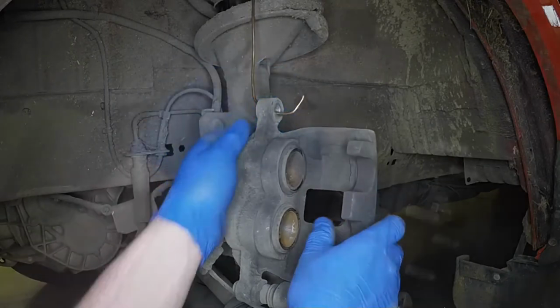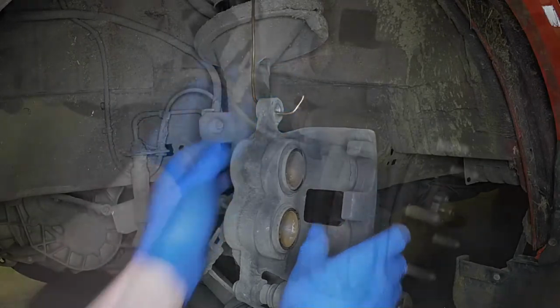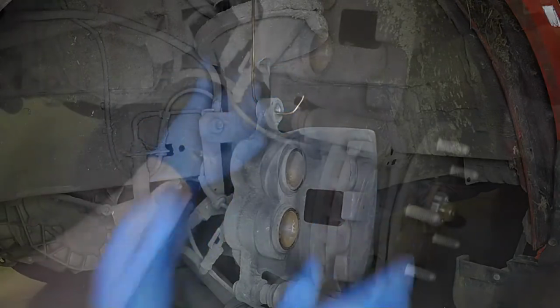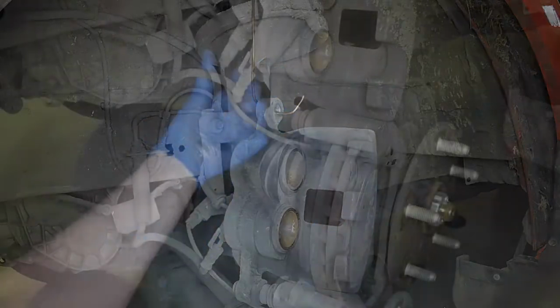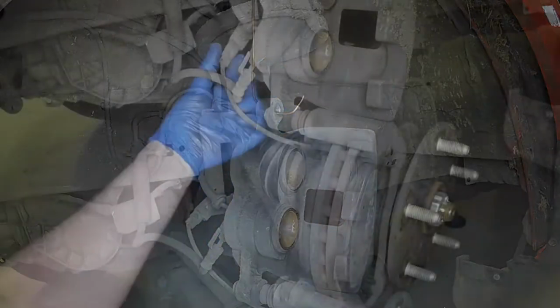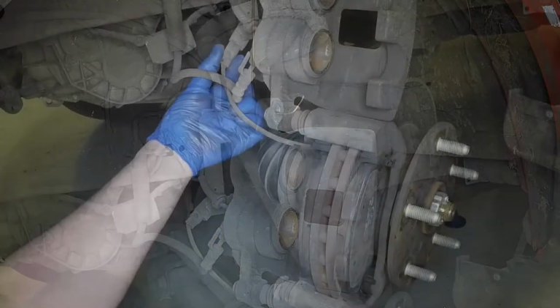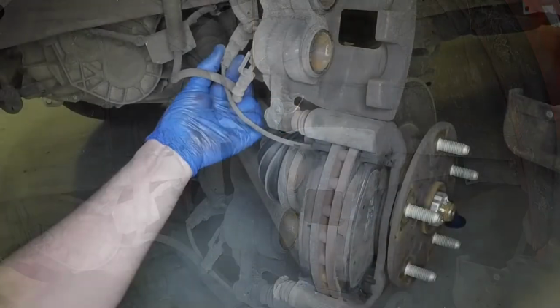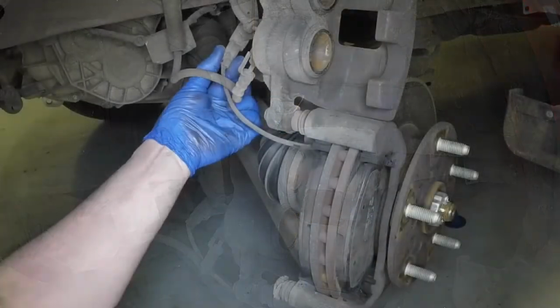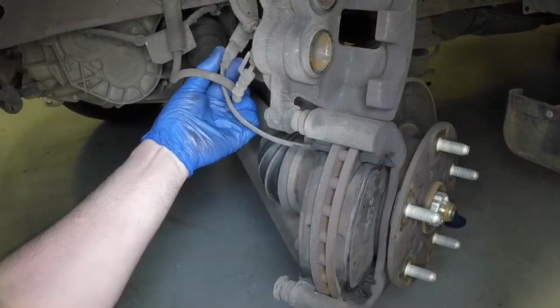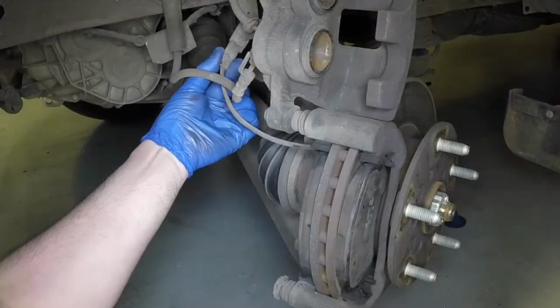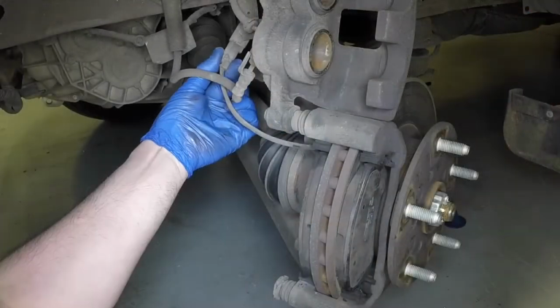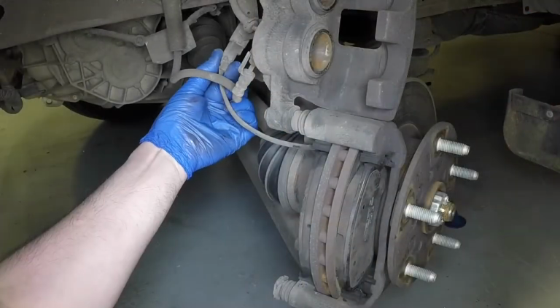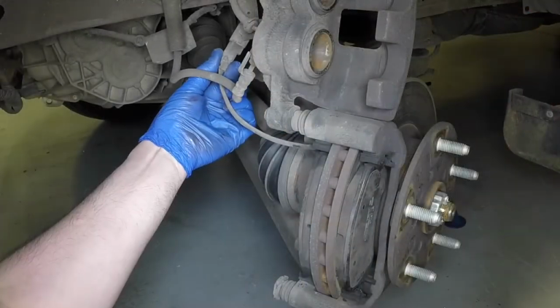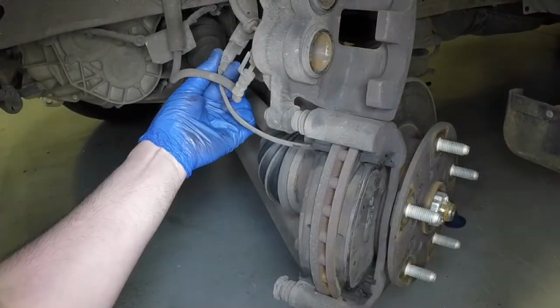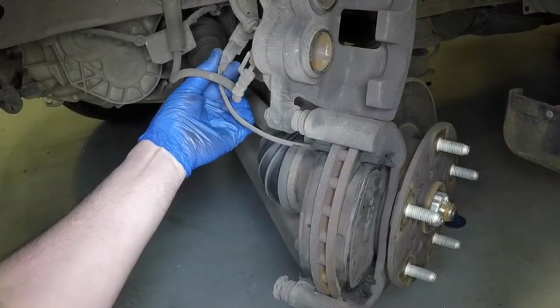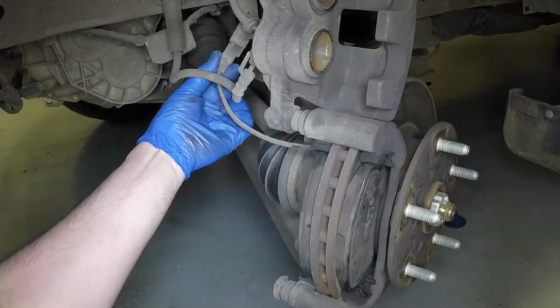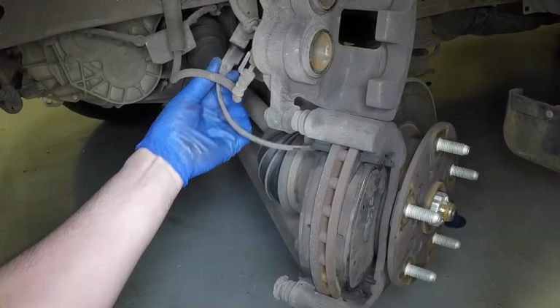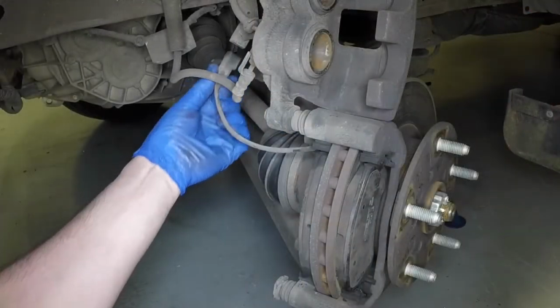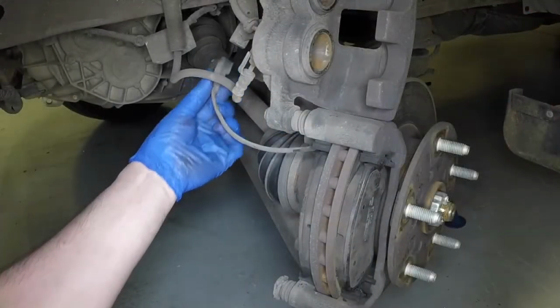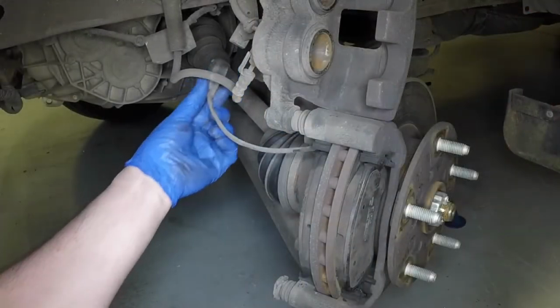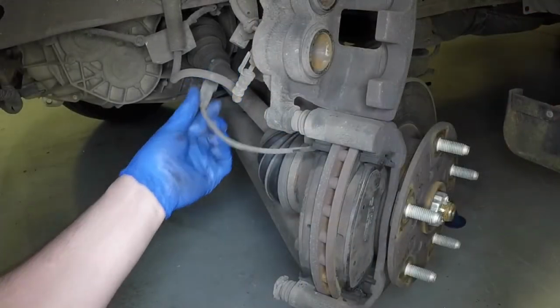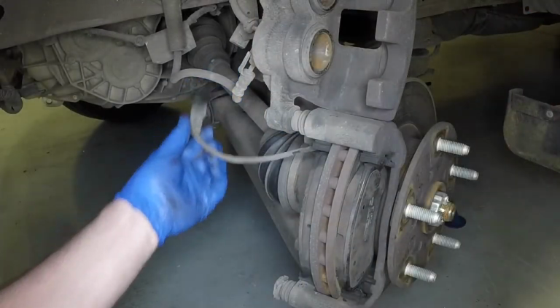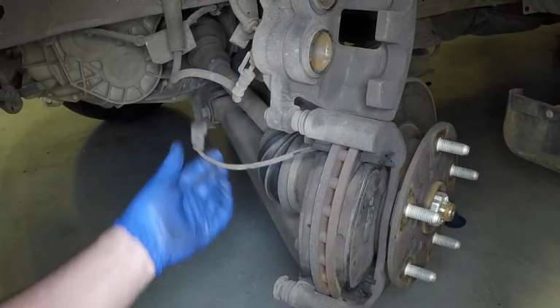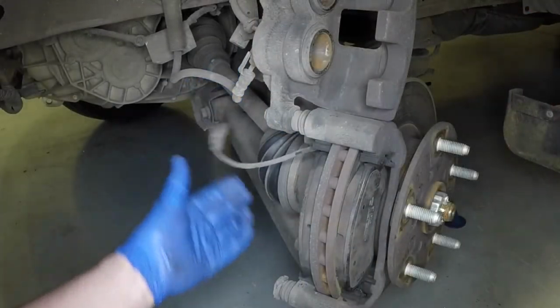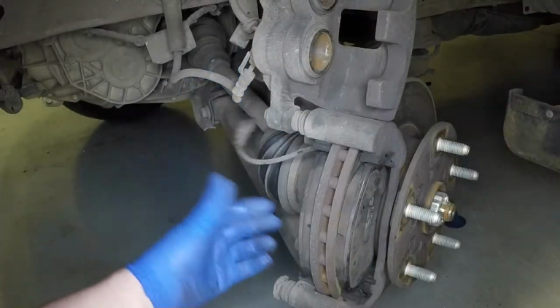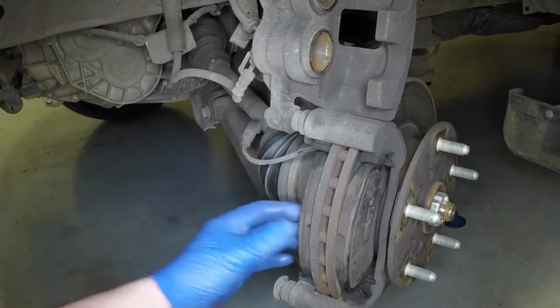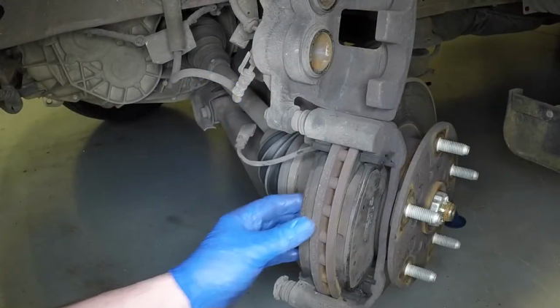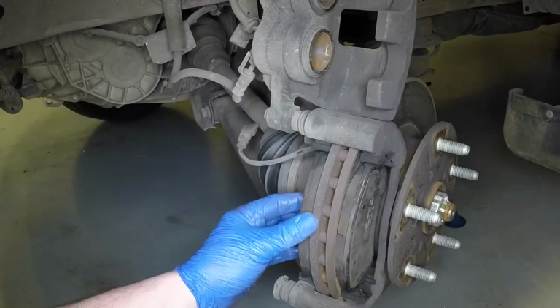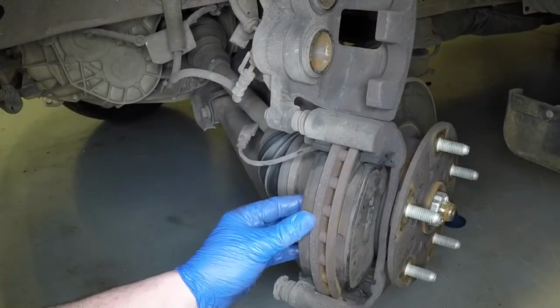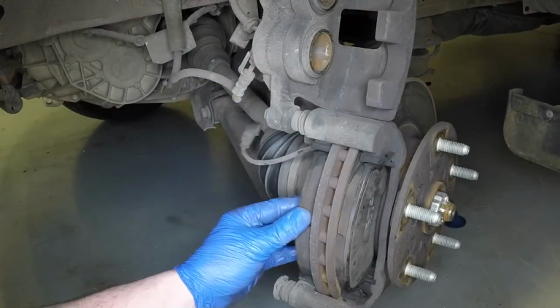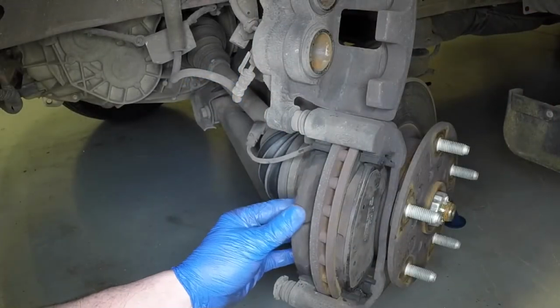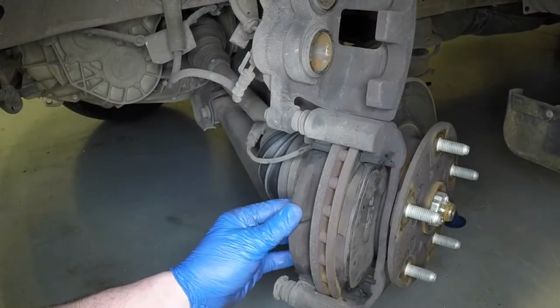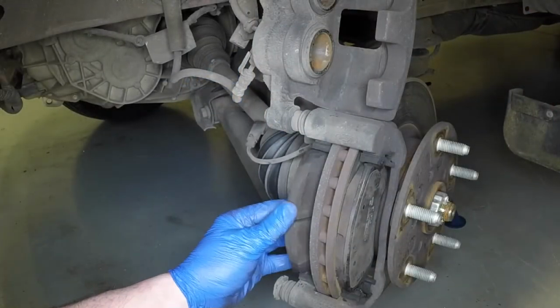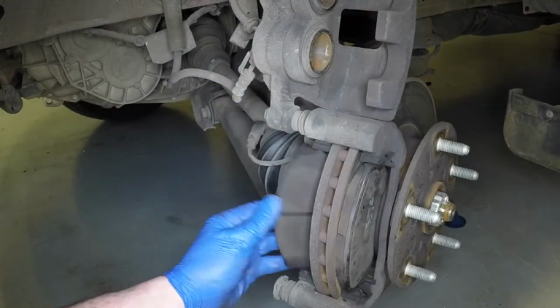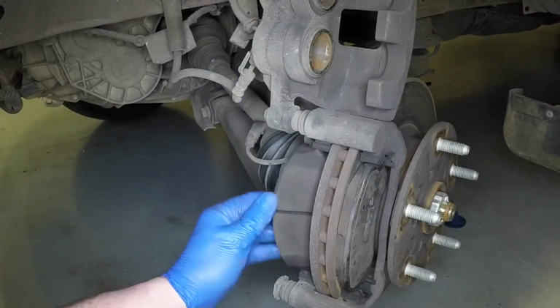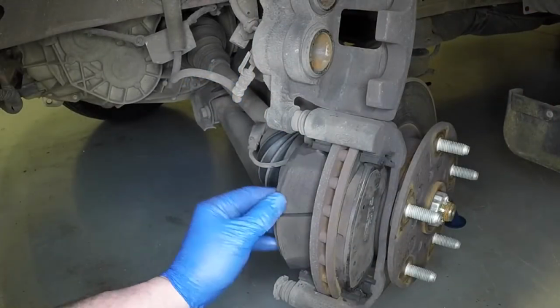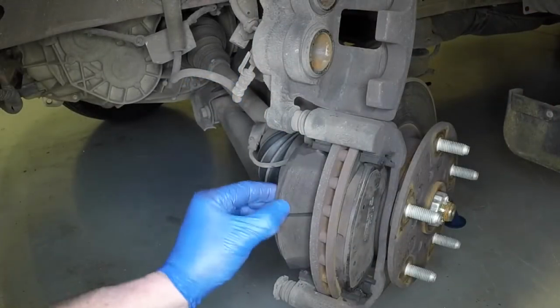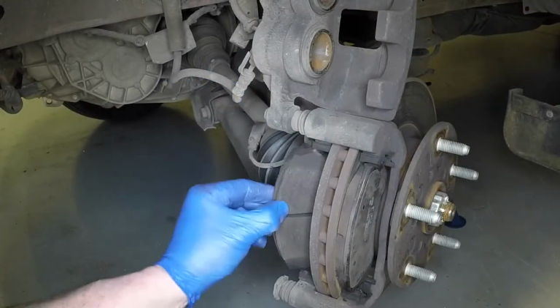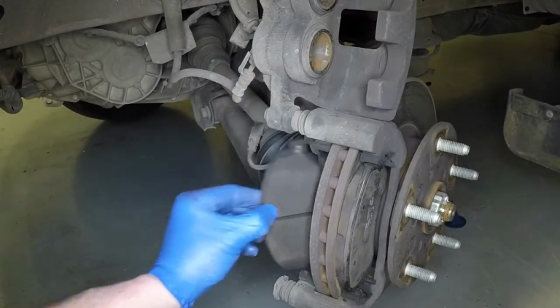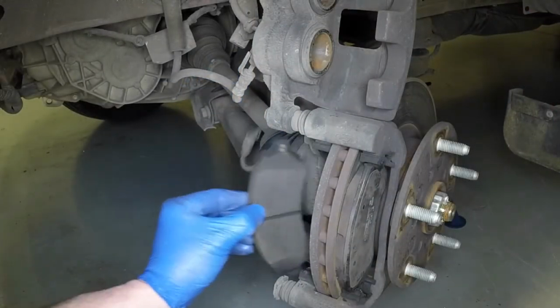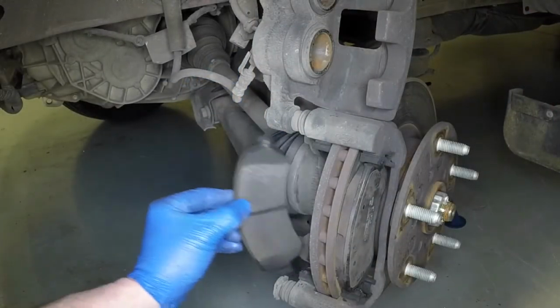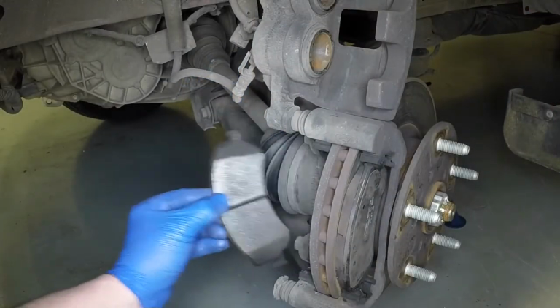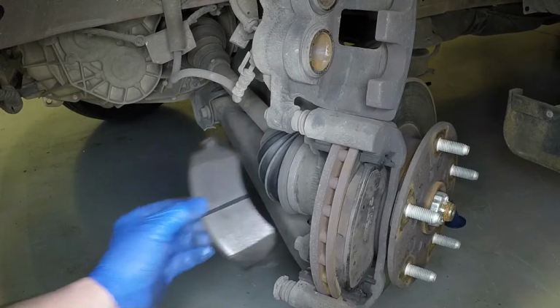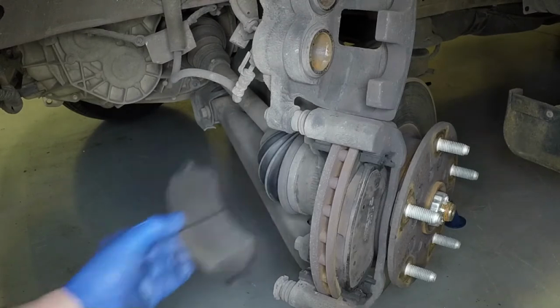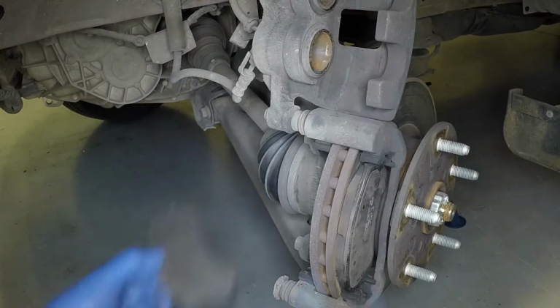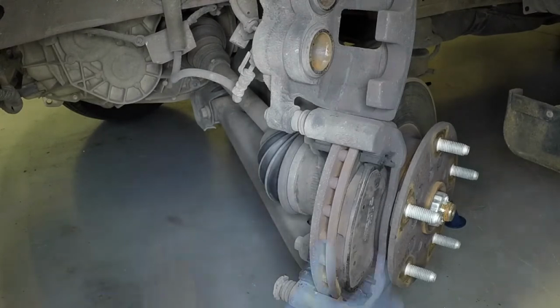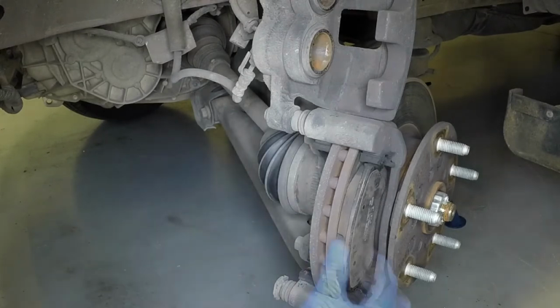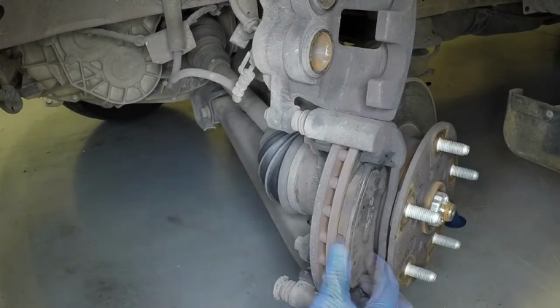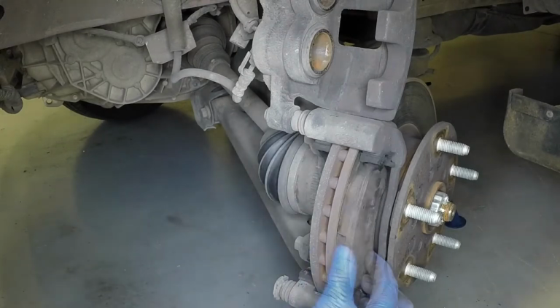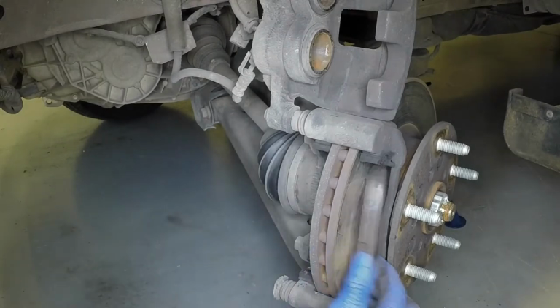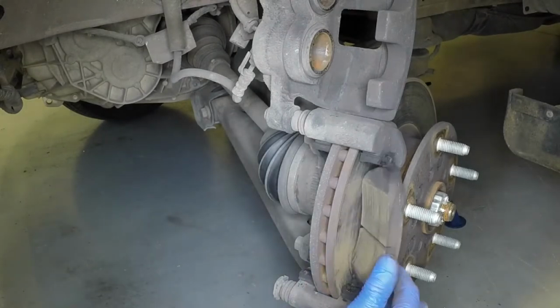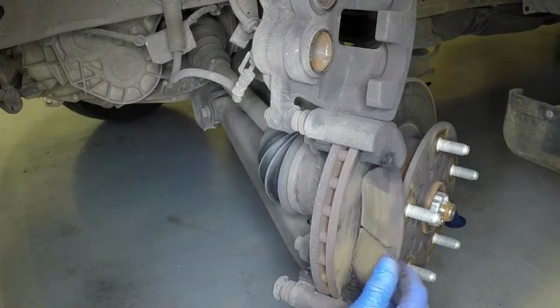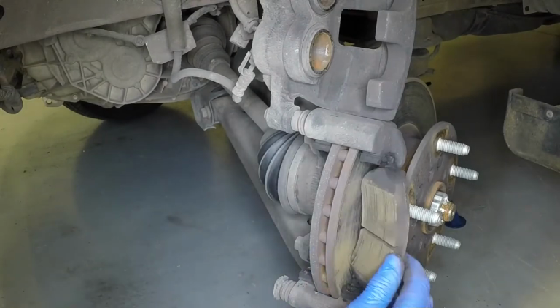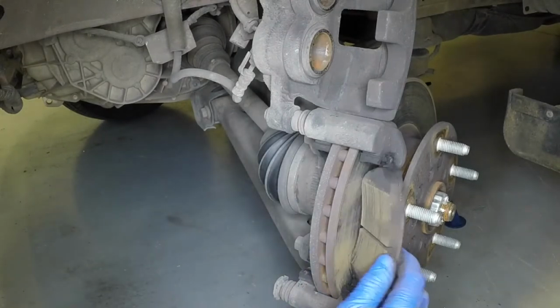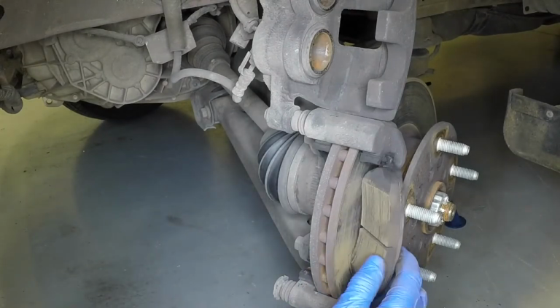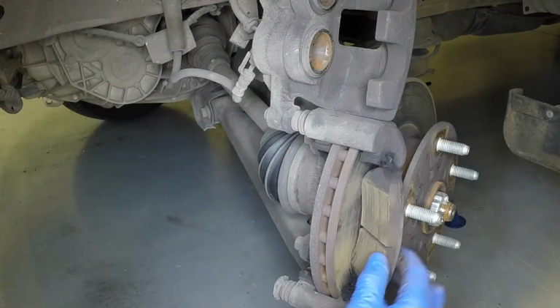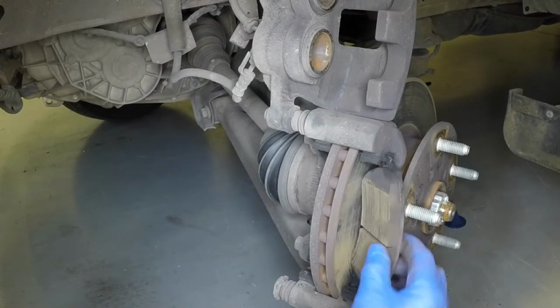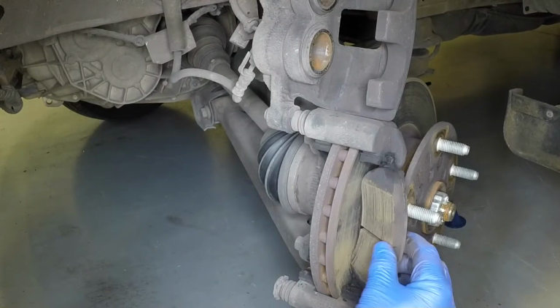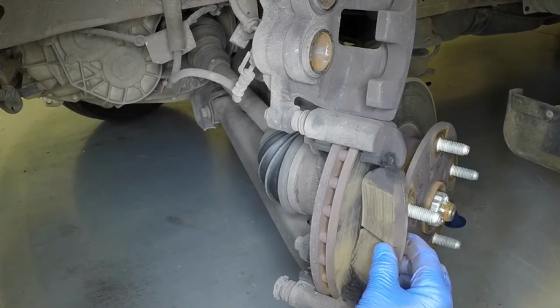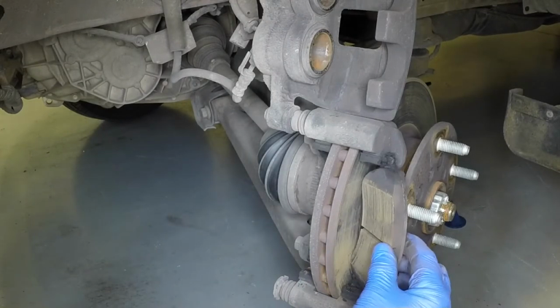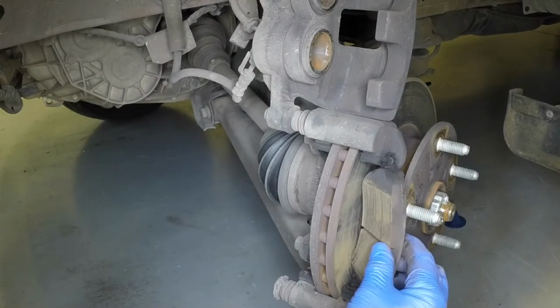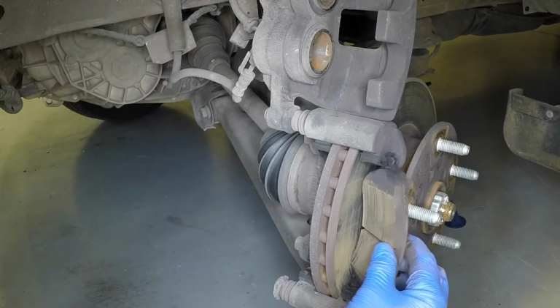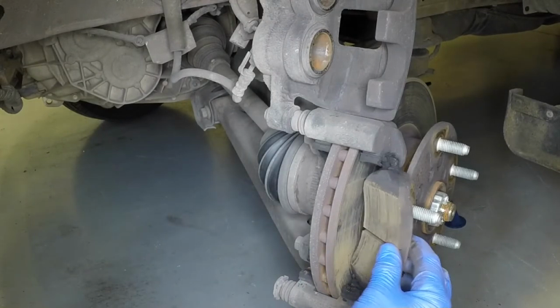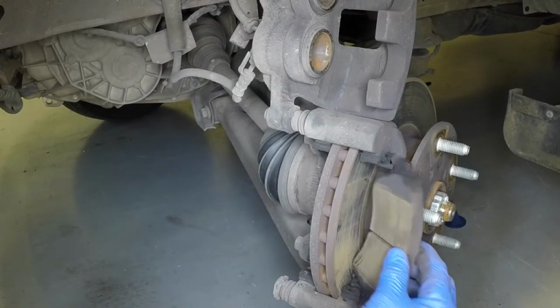Disconnect the pad wear sensor wiring plug and slide the inner brake pad from the mounting bracket. Remove the outer brake pad.